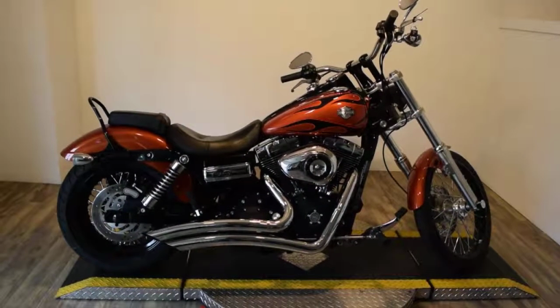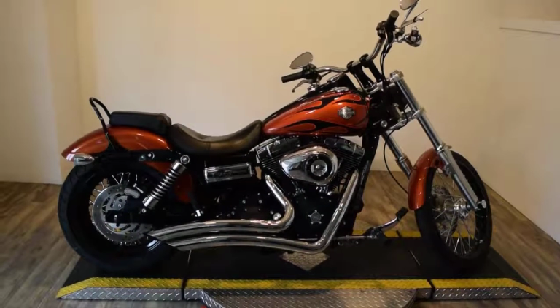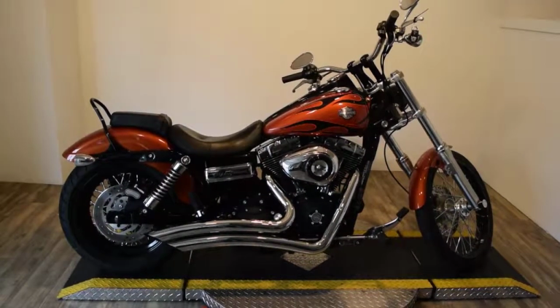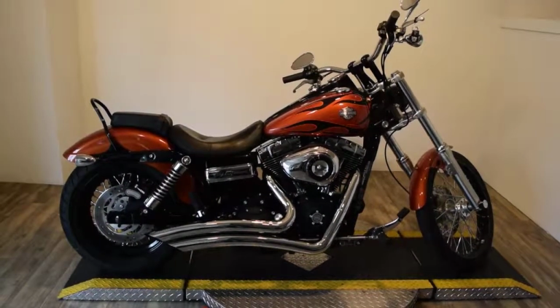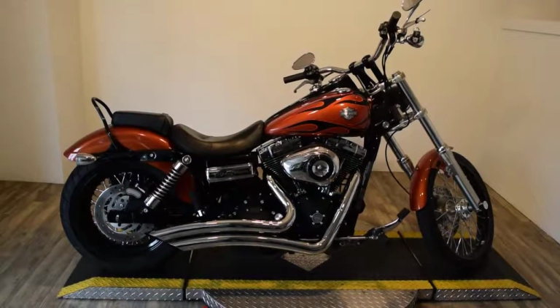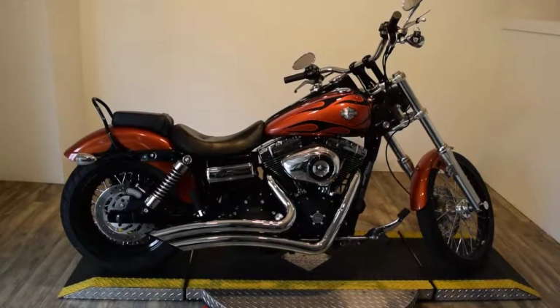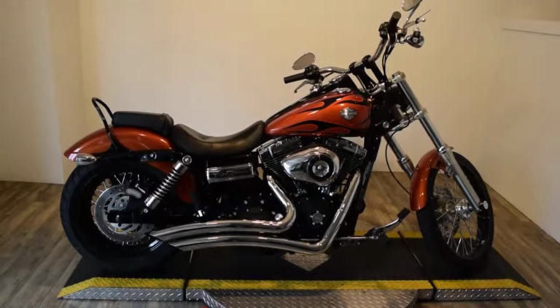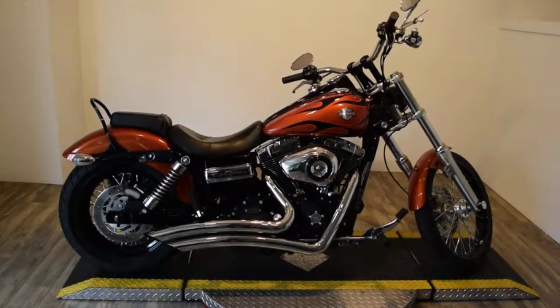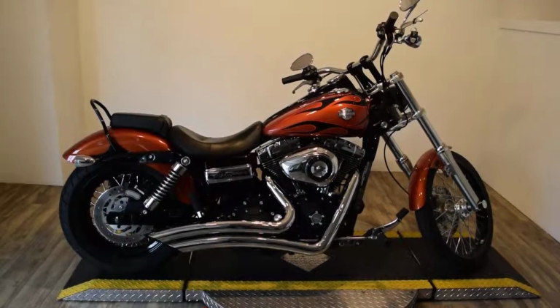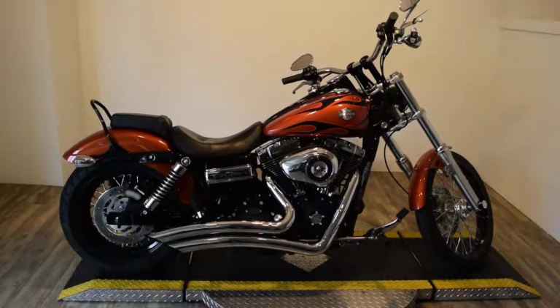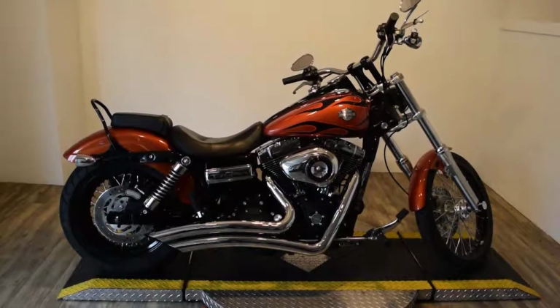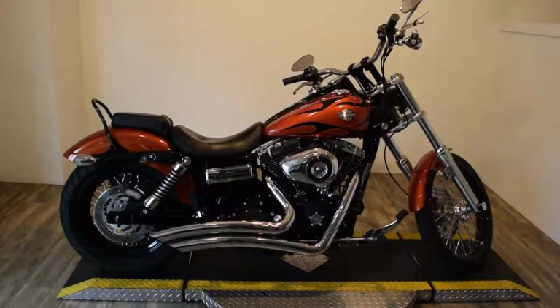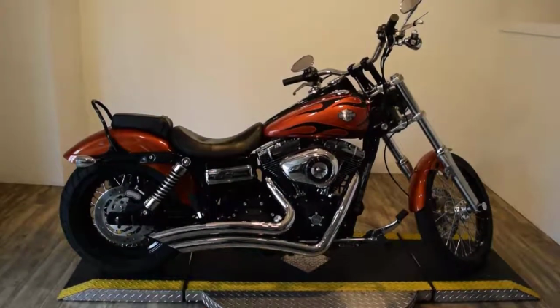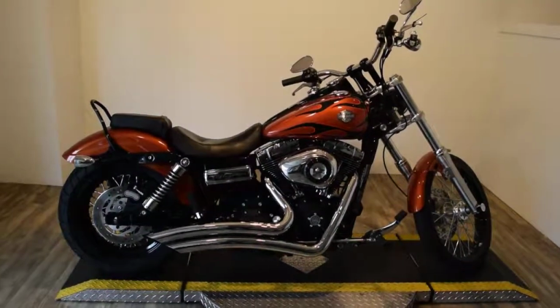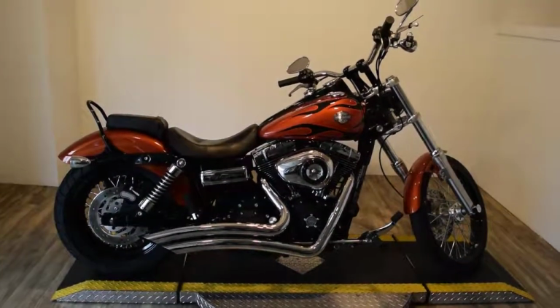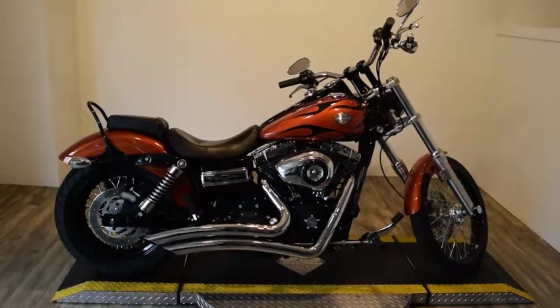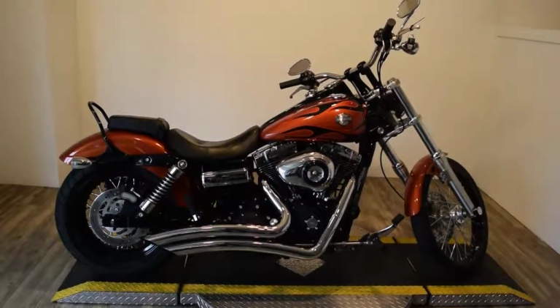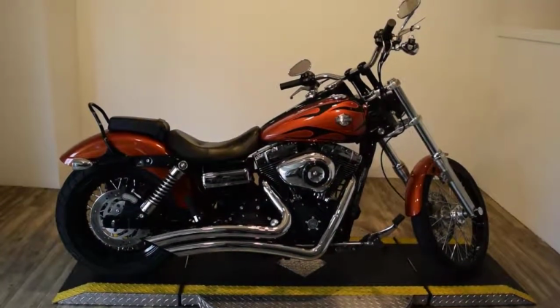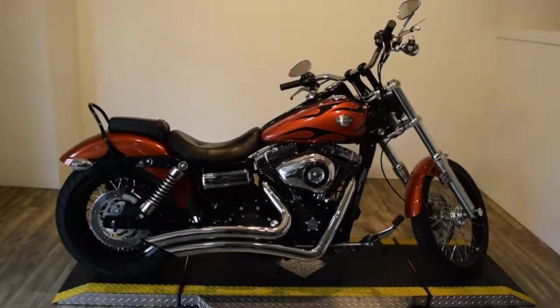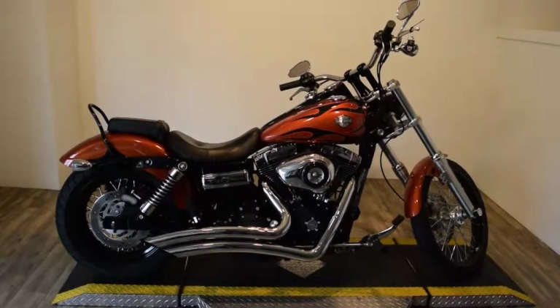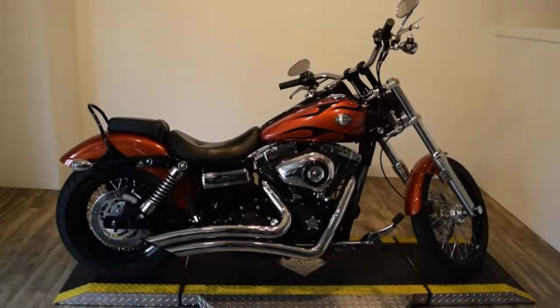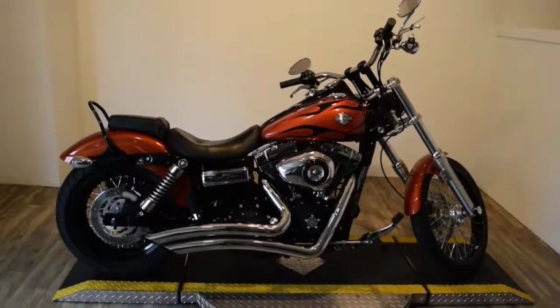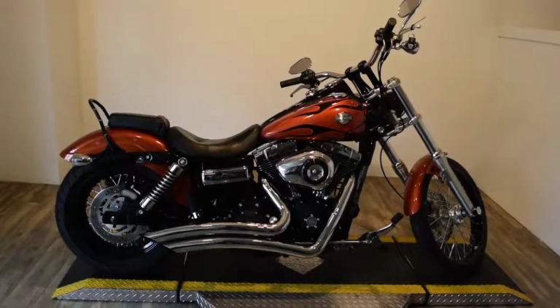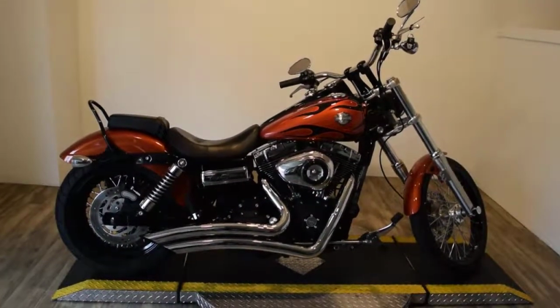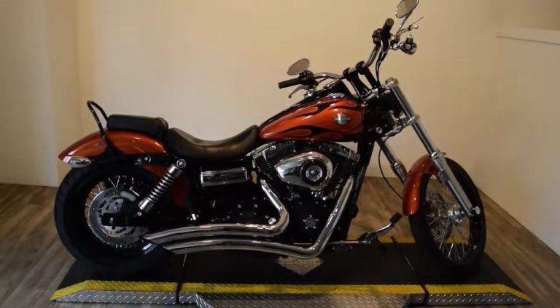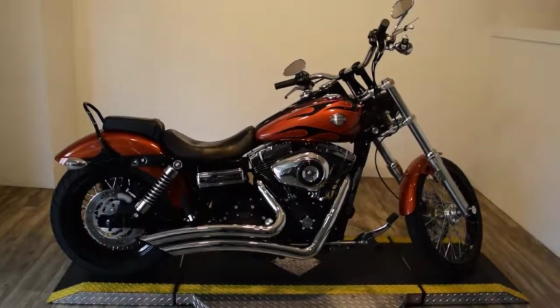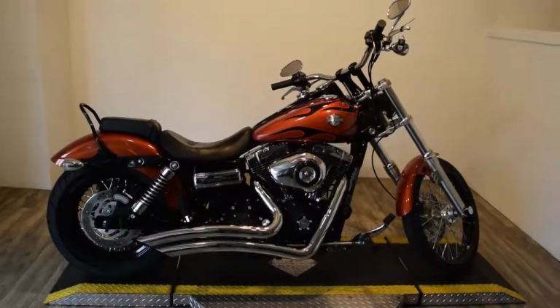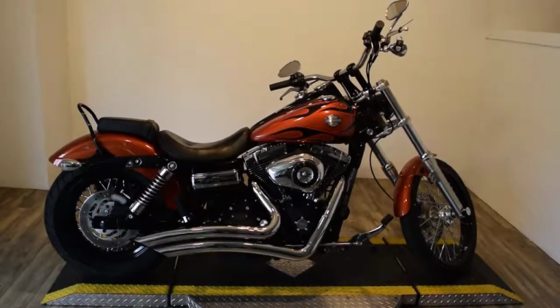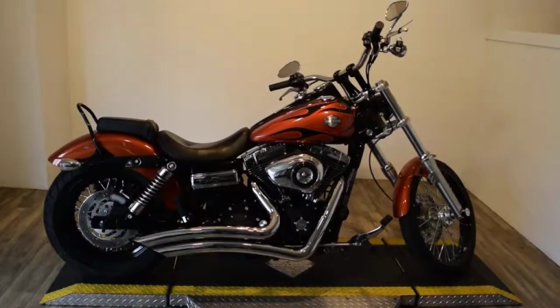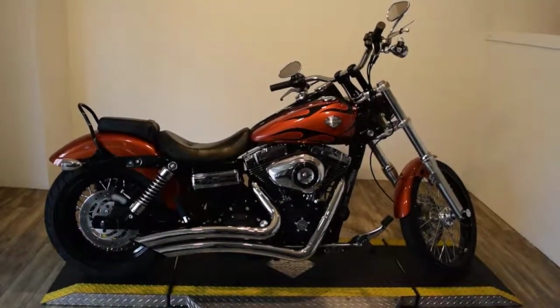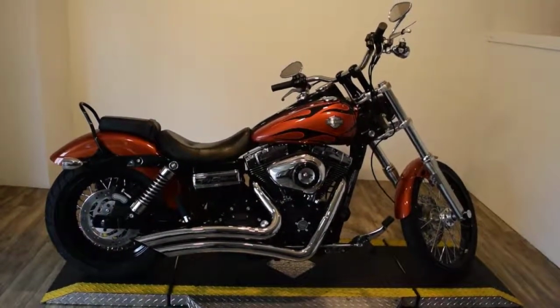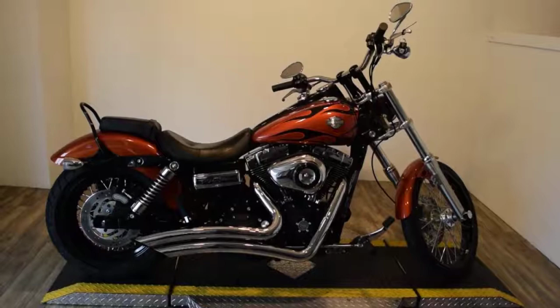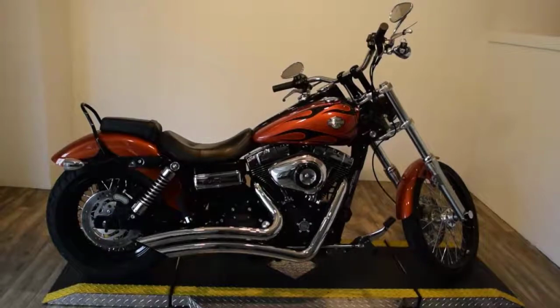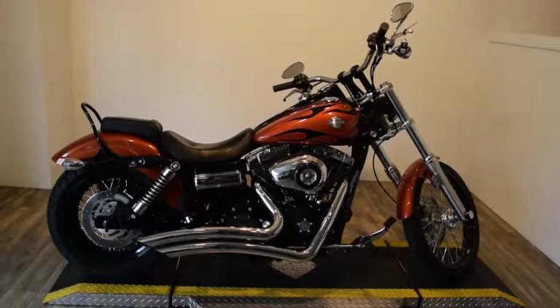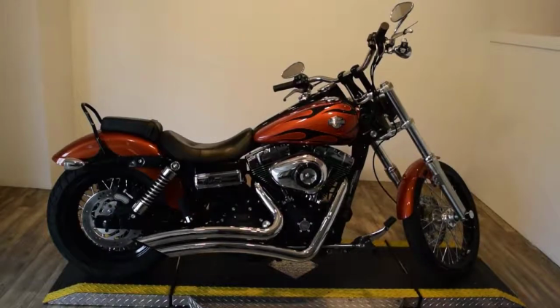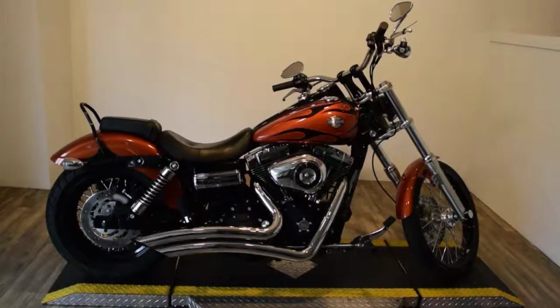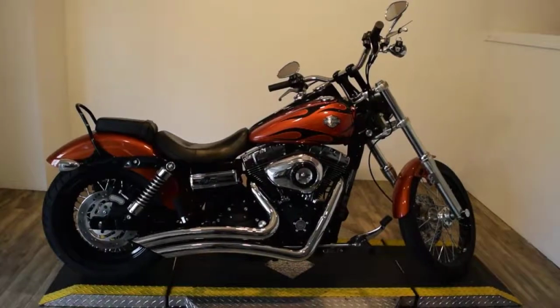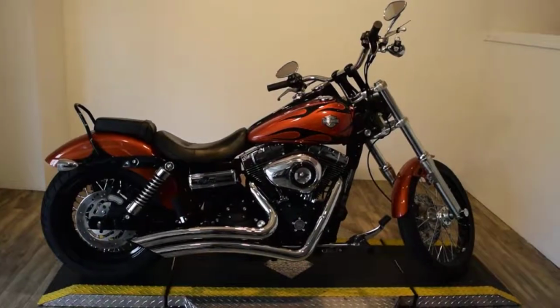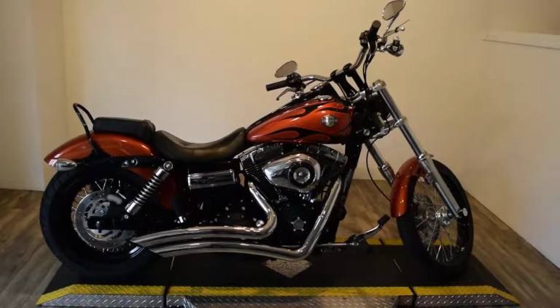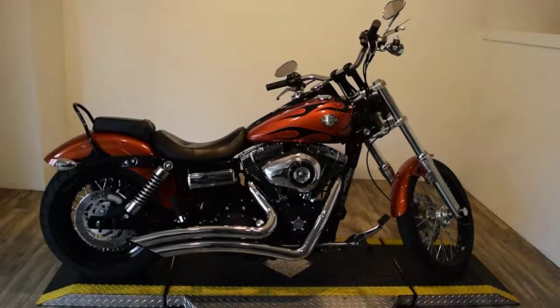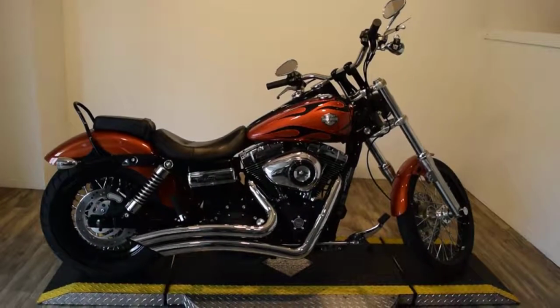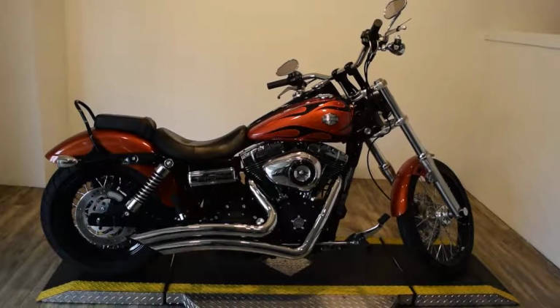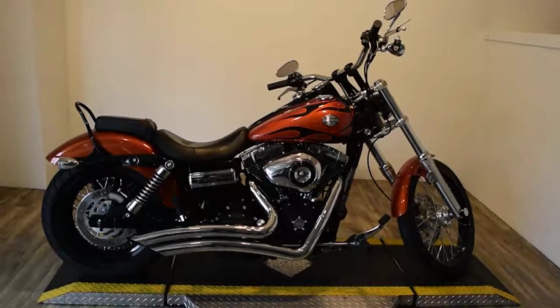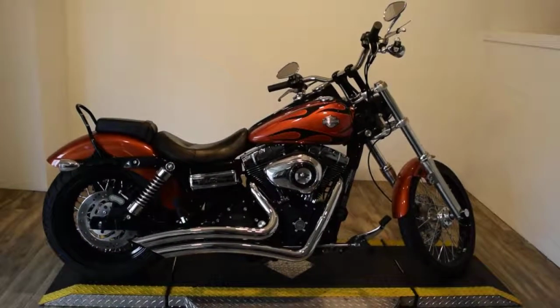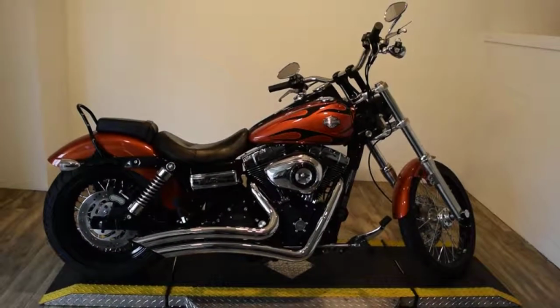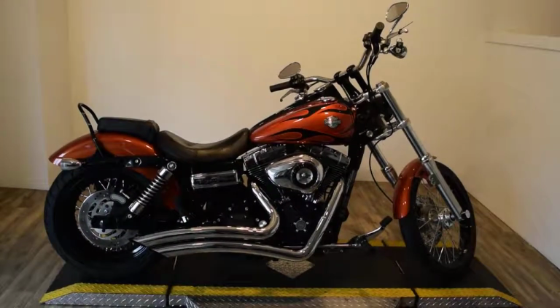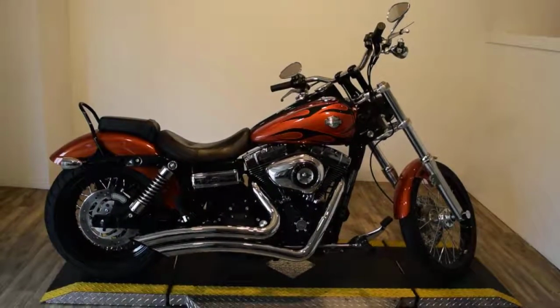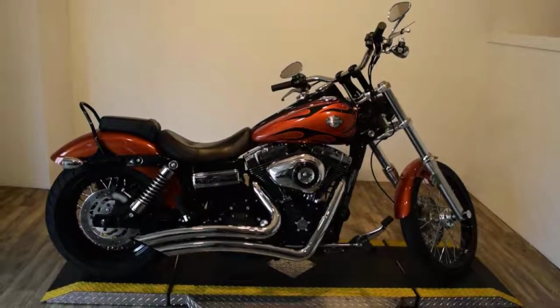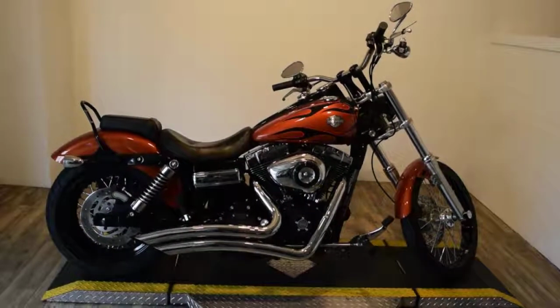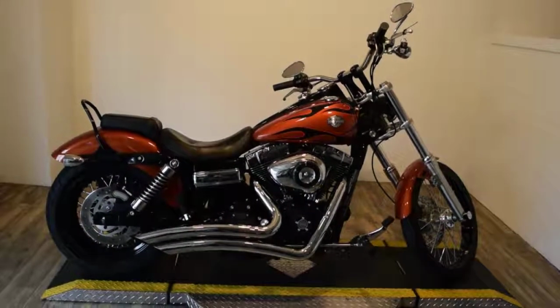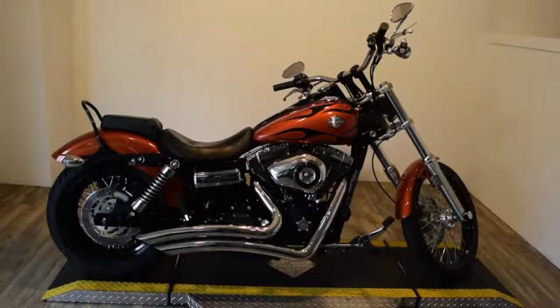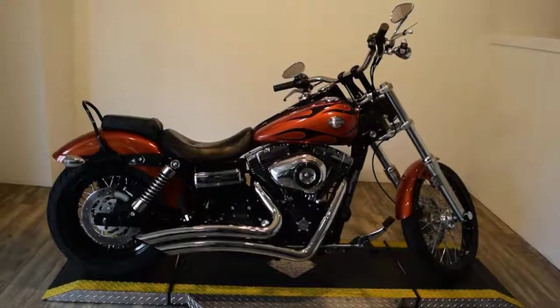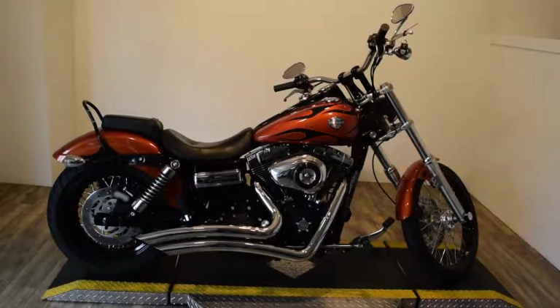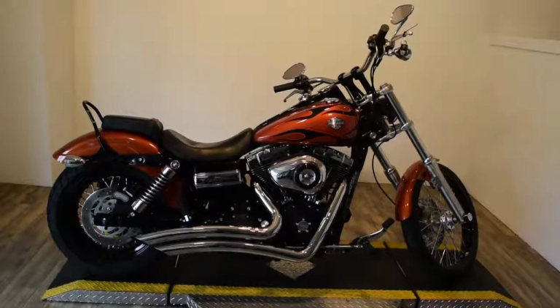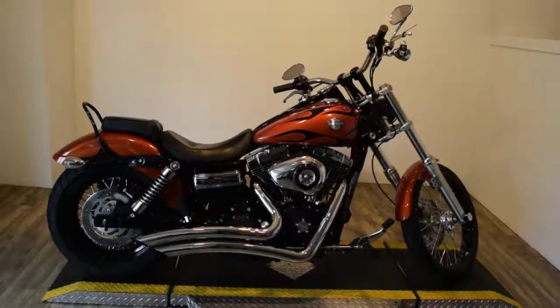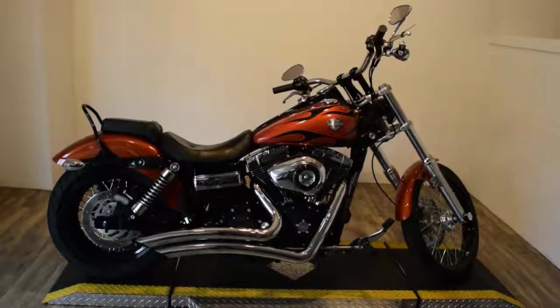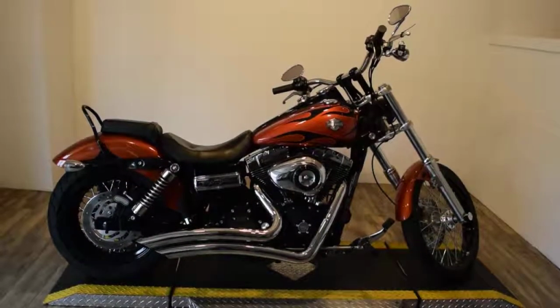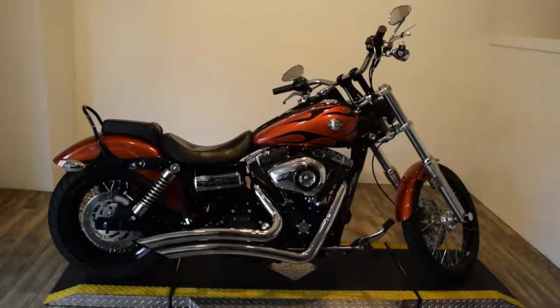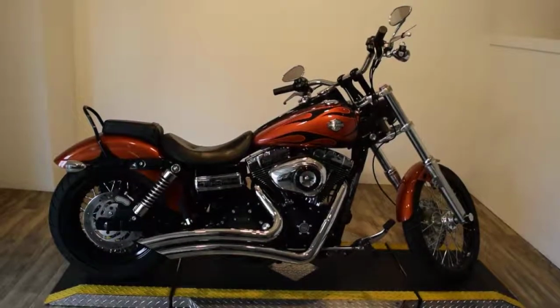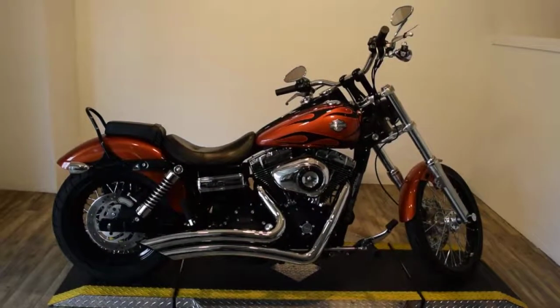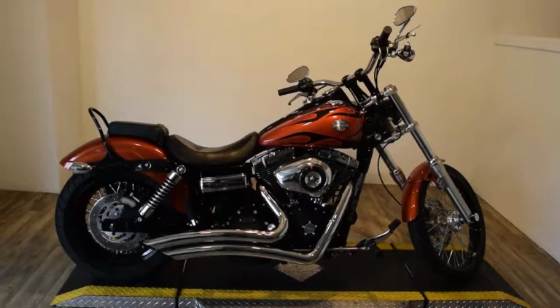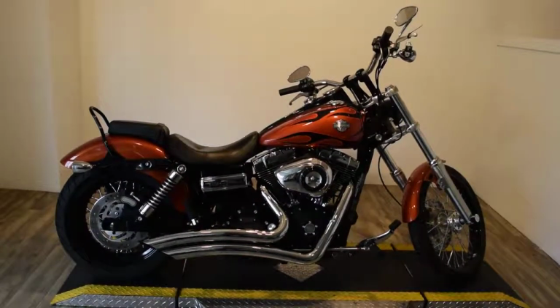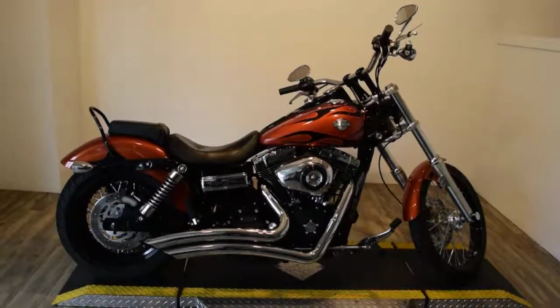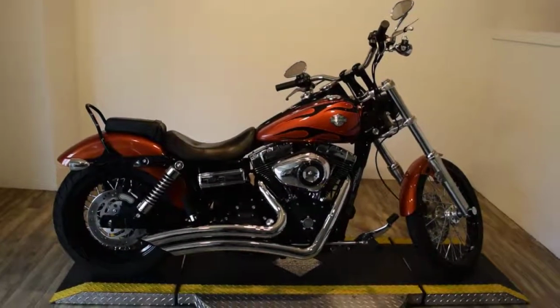Monster Power Sports is offering this 2011 Harley-Davidson Dyna Wide Glide. It's got a nice set of Python pipes.